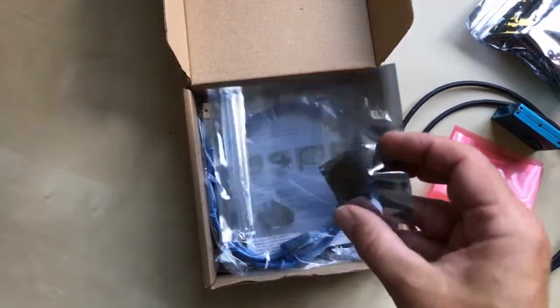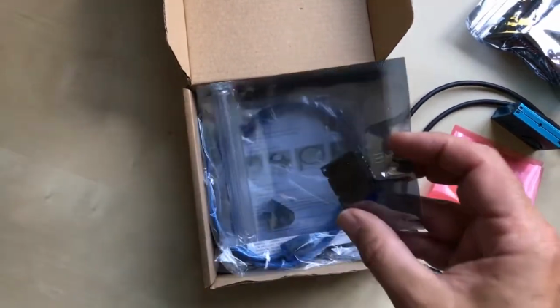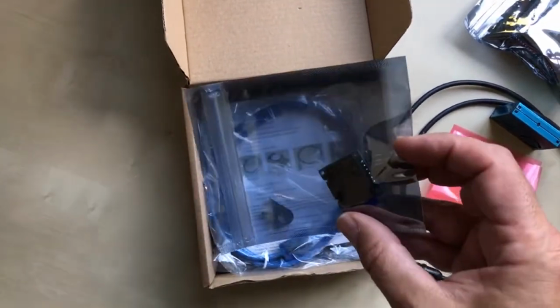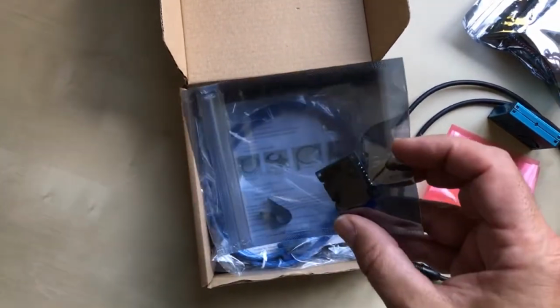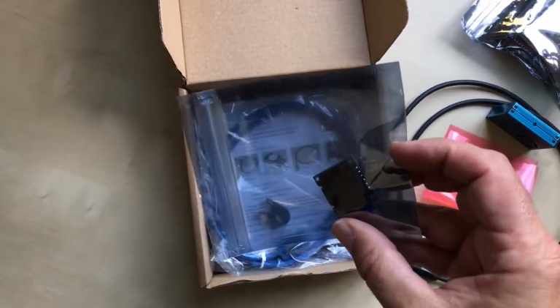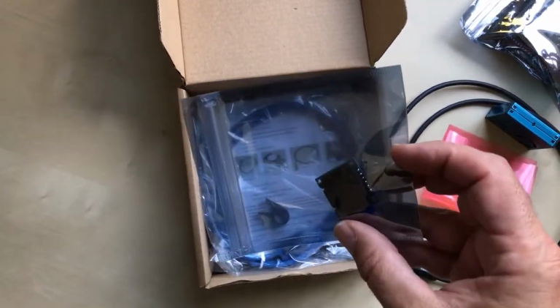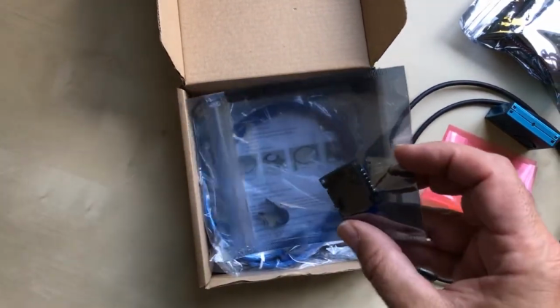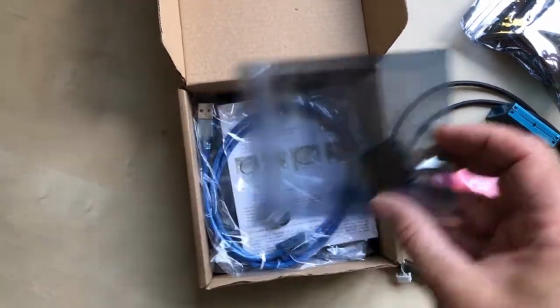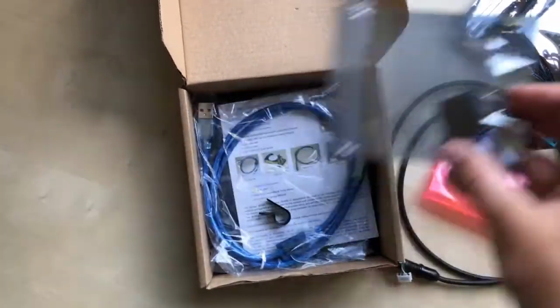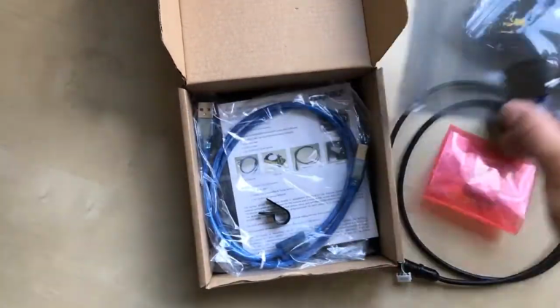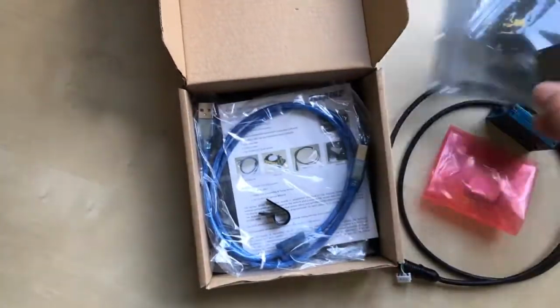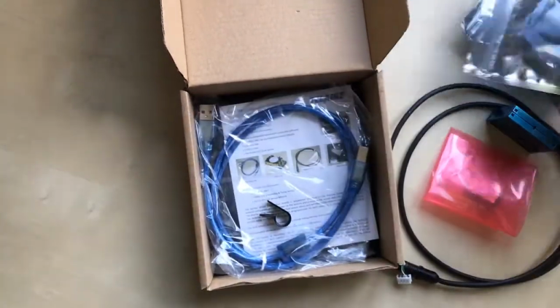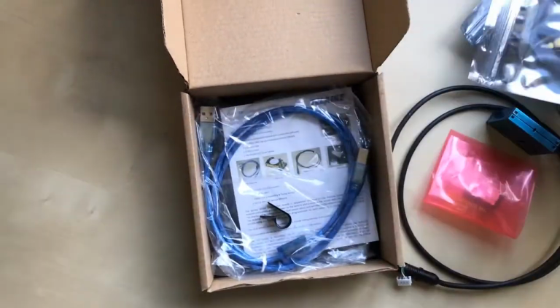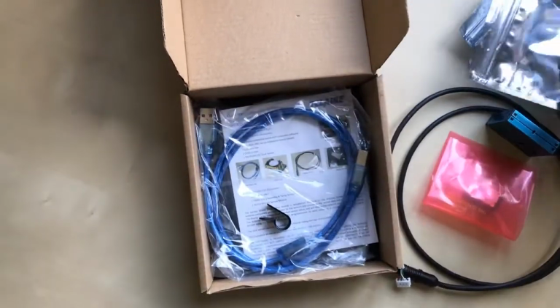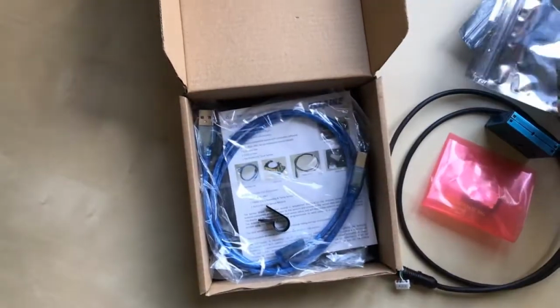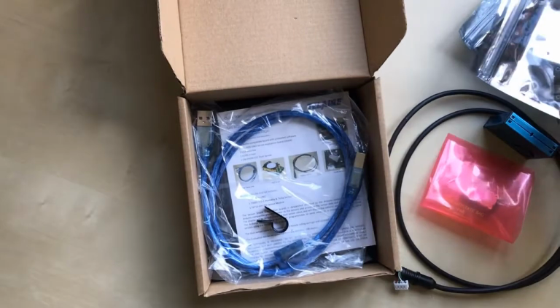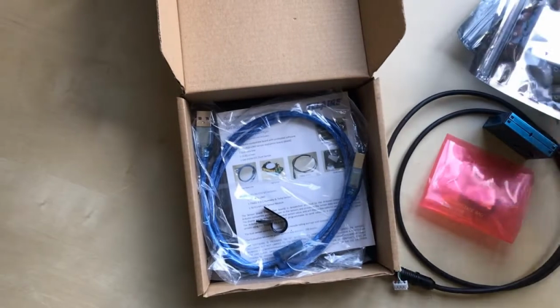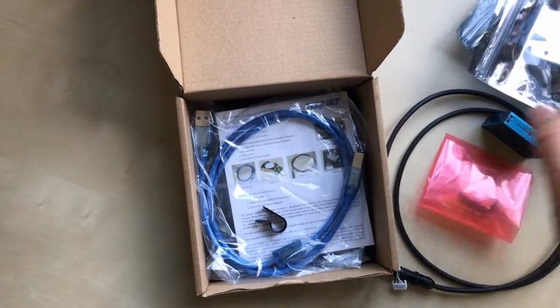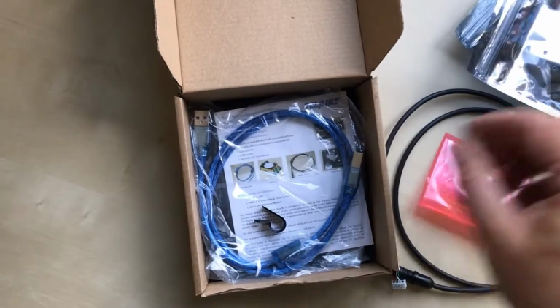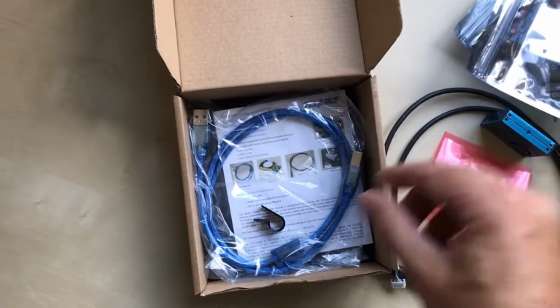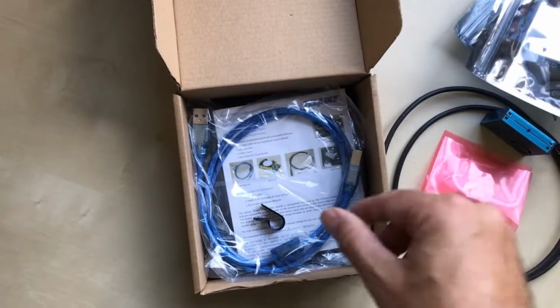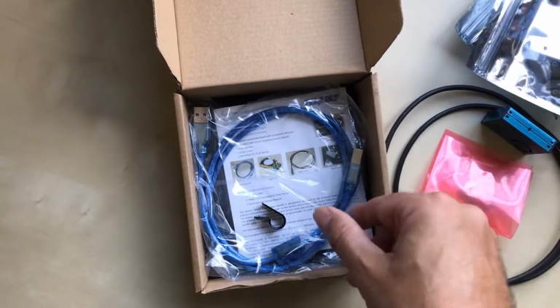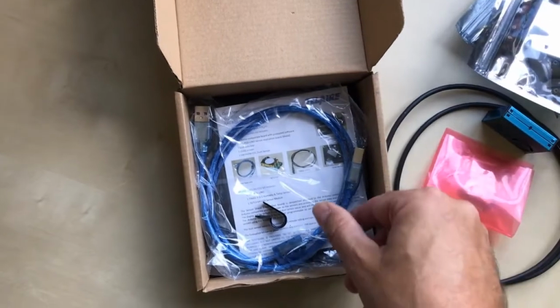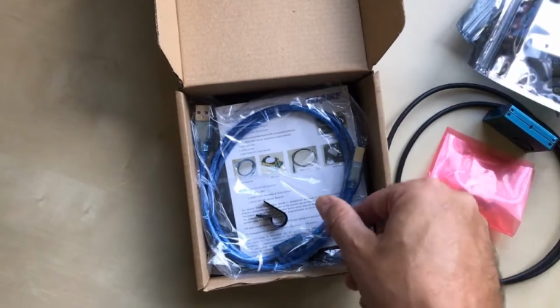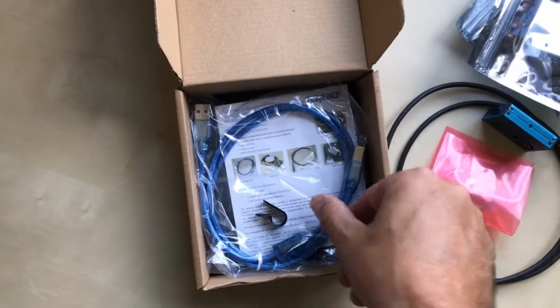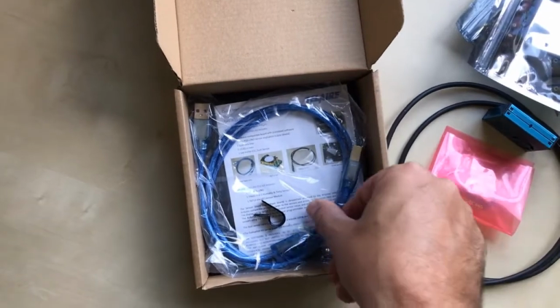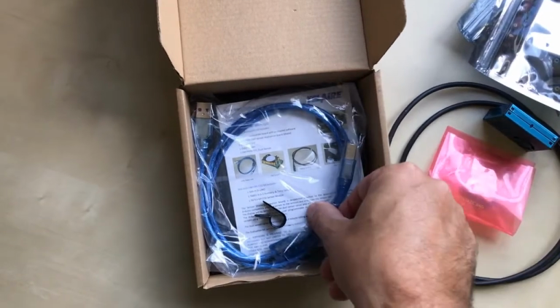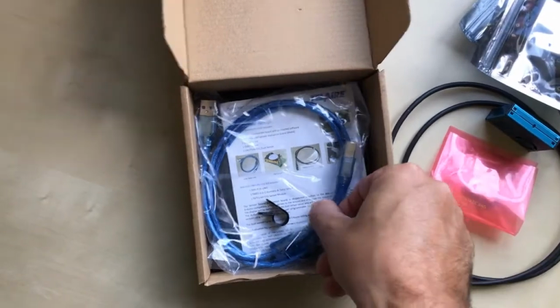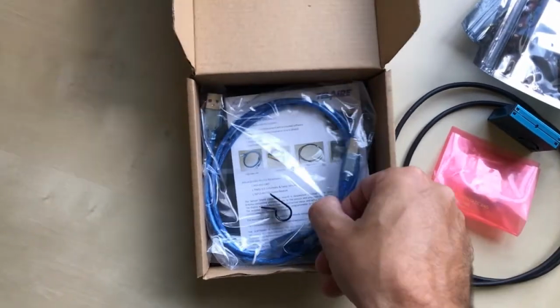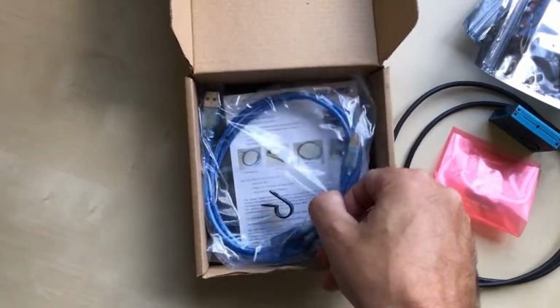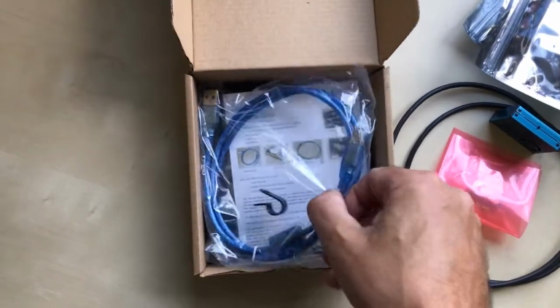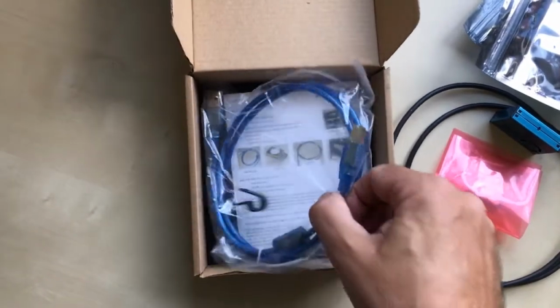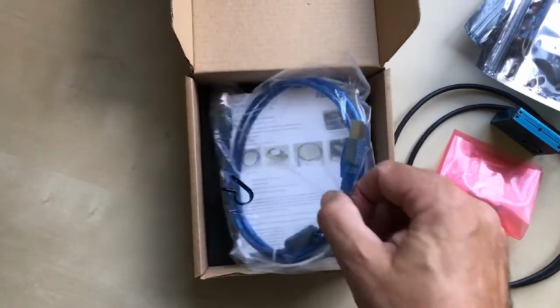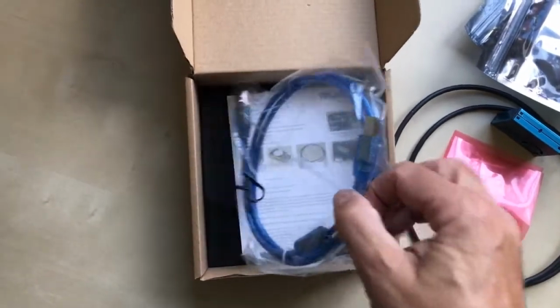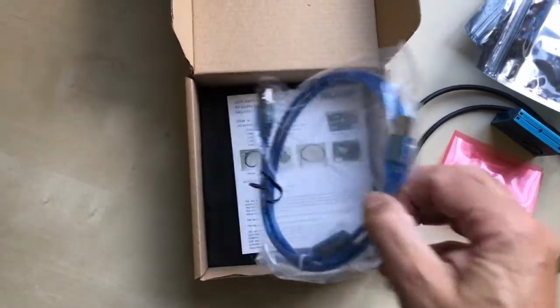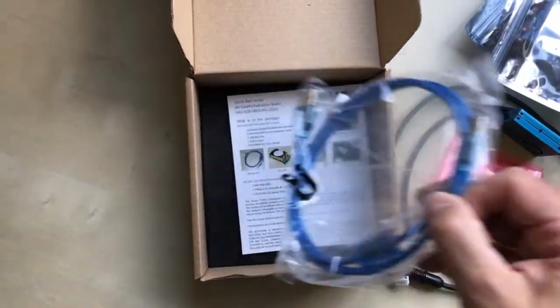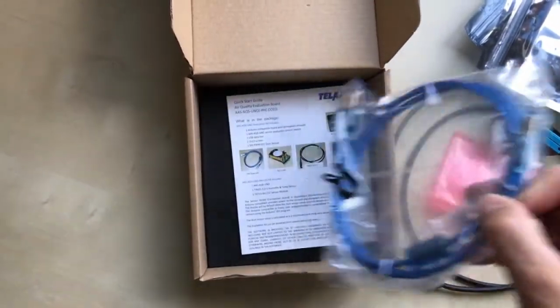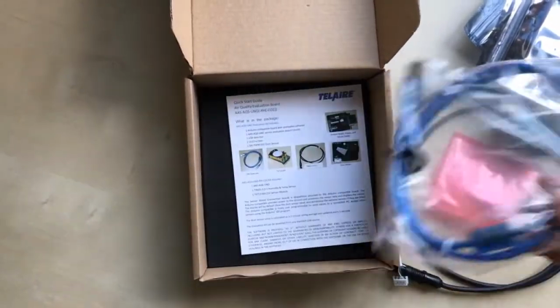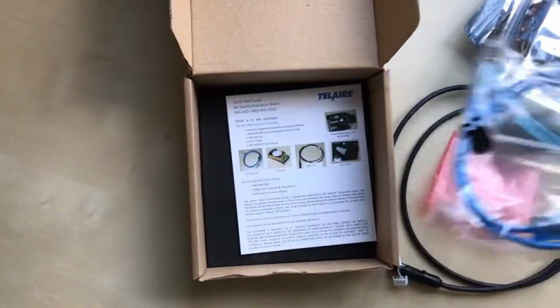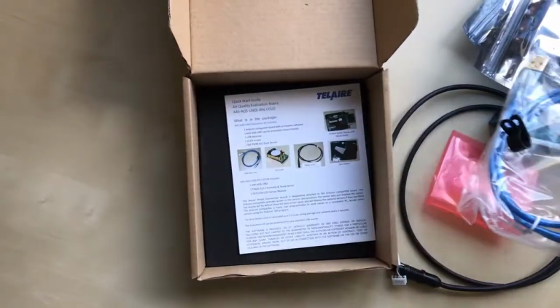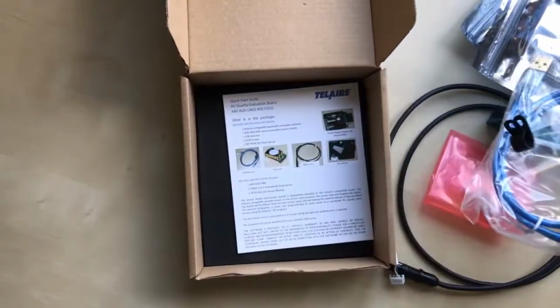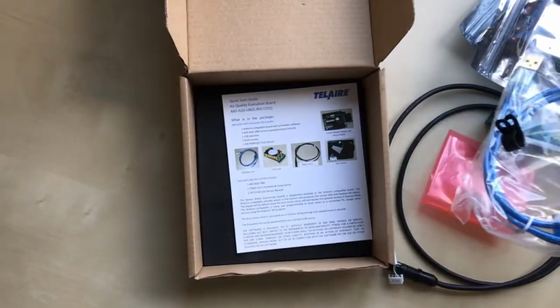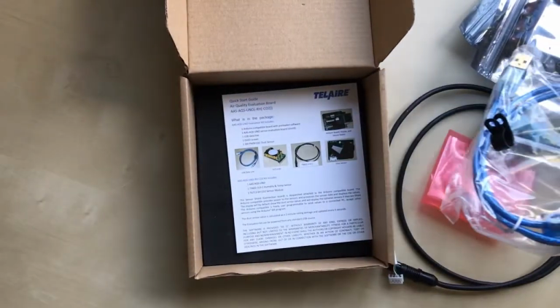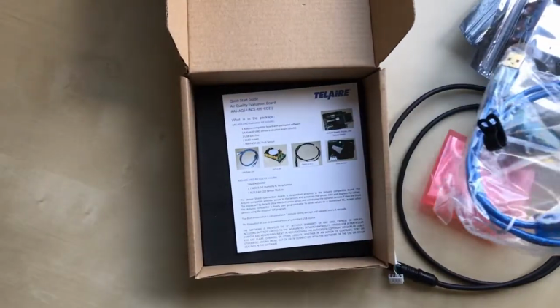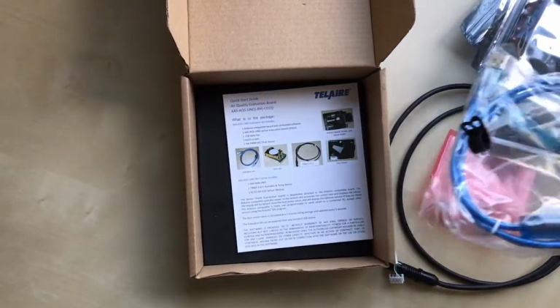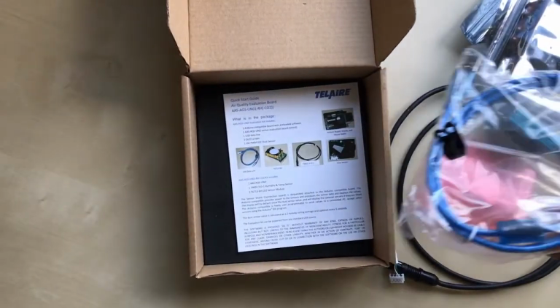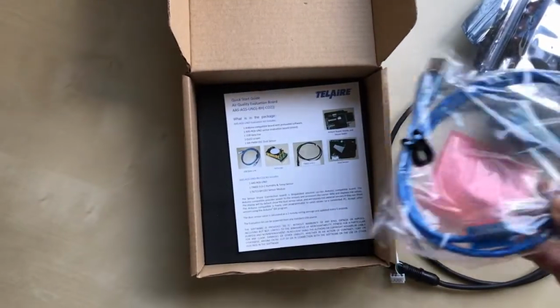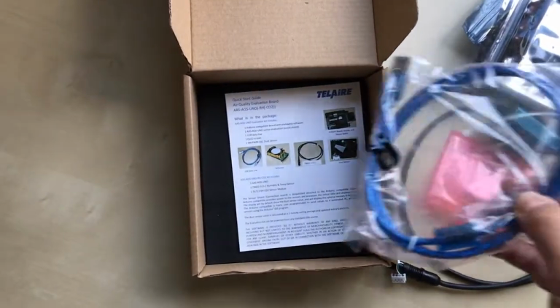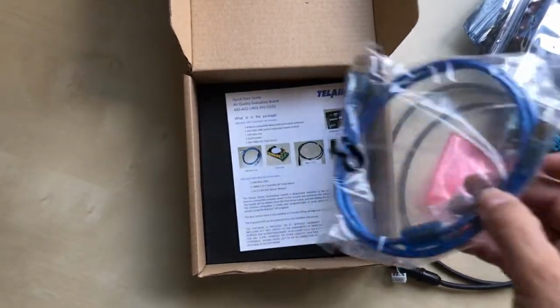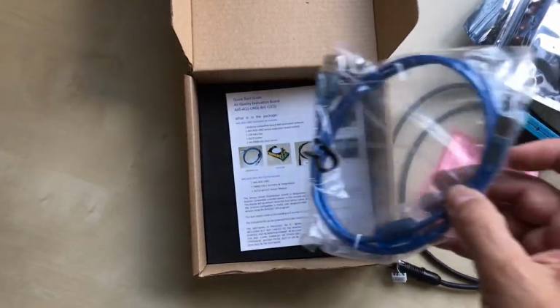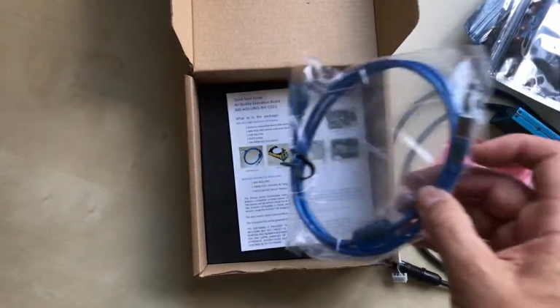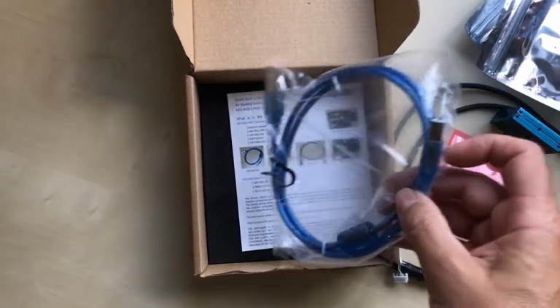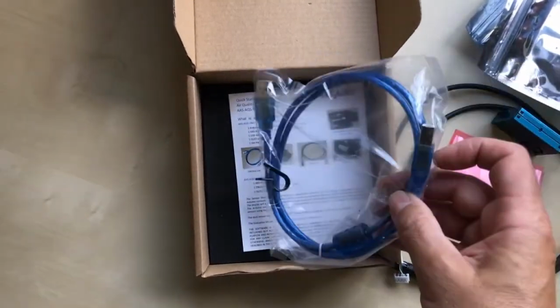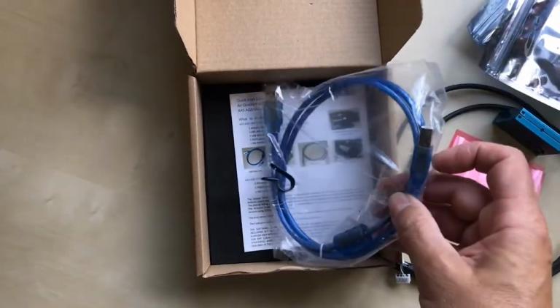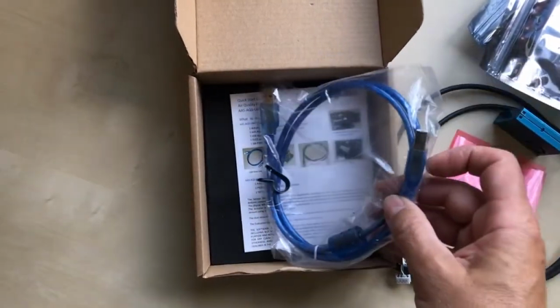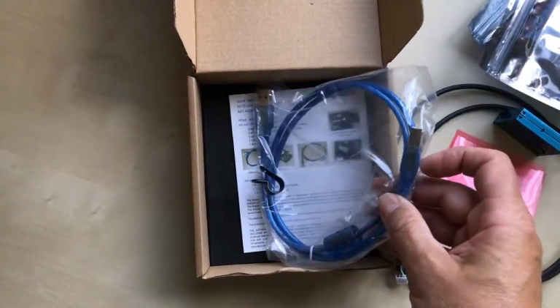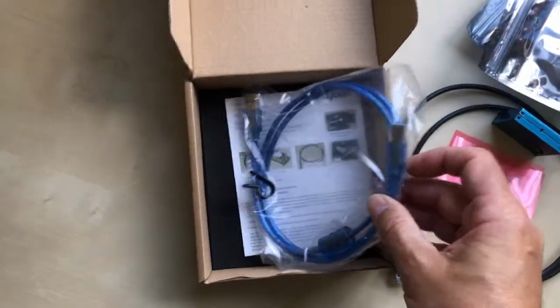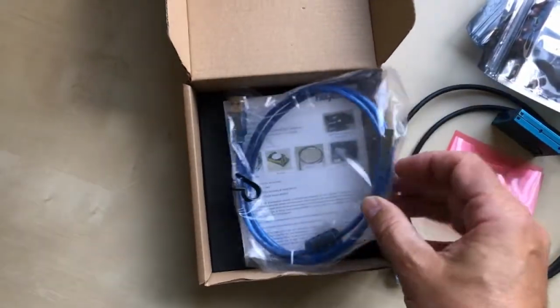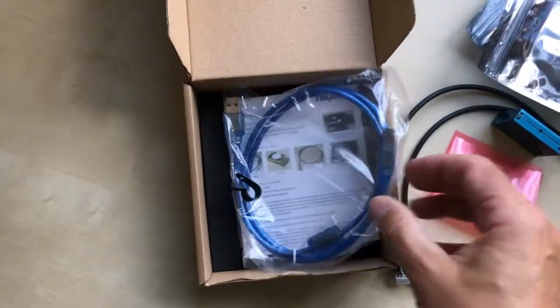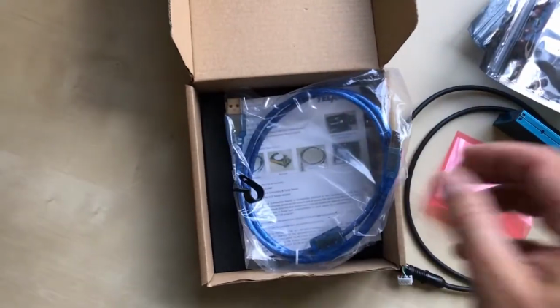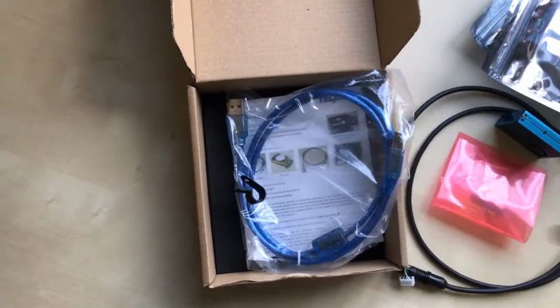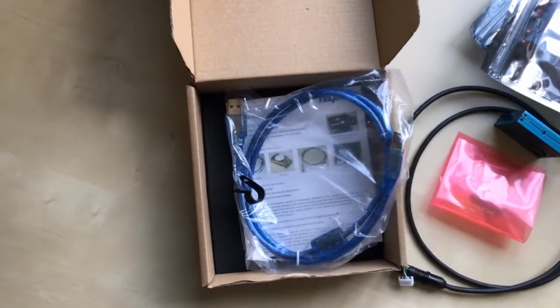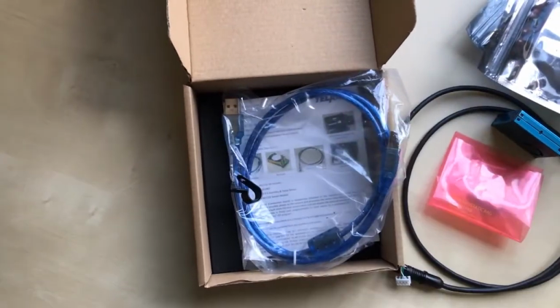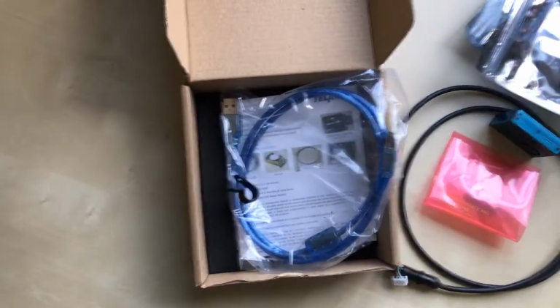Also included are an OLED display, and the USB connection cable and instructions.